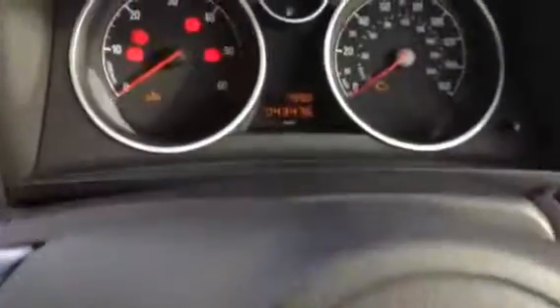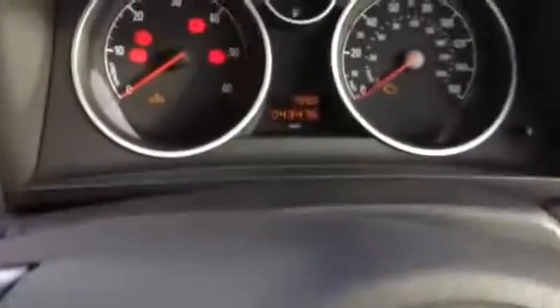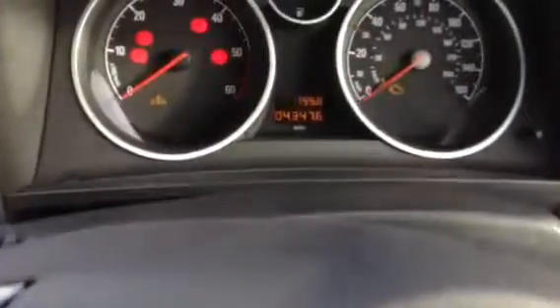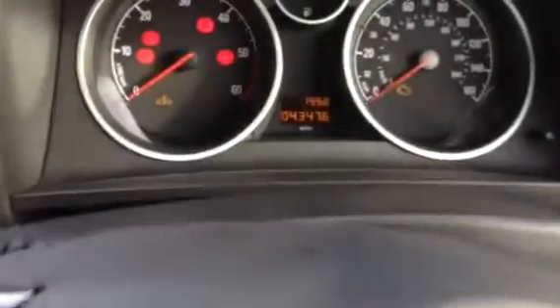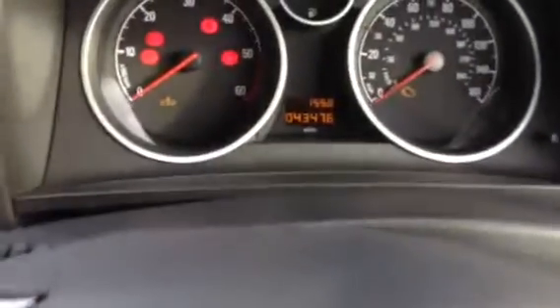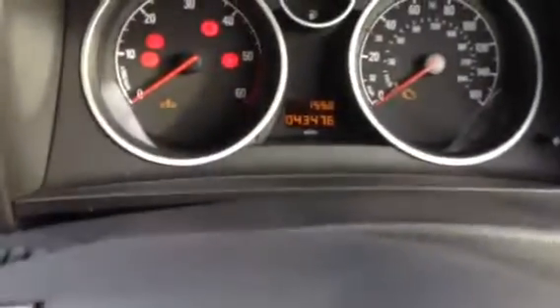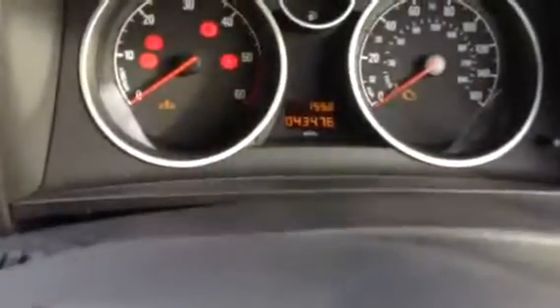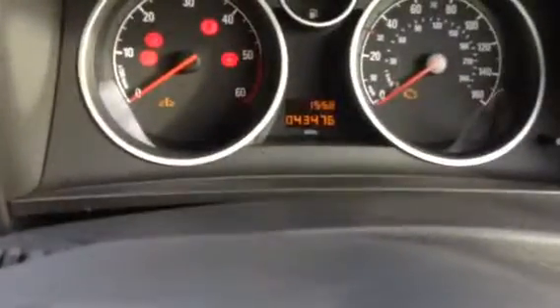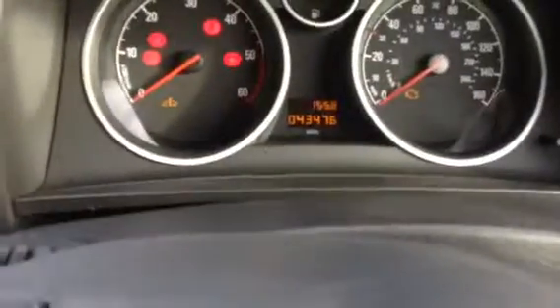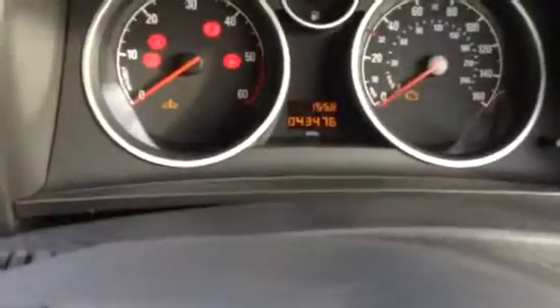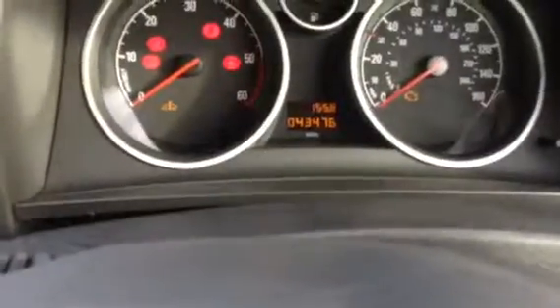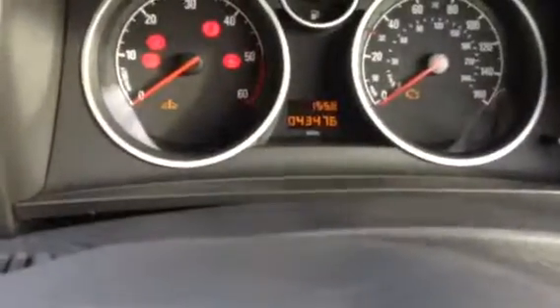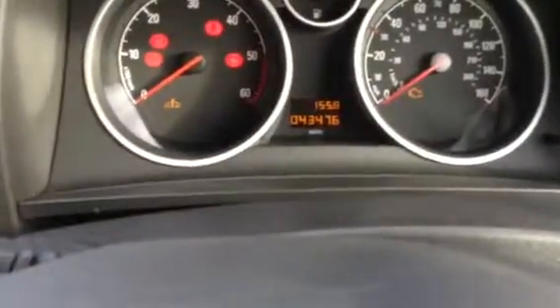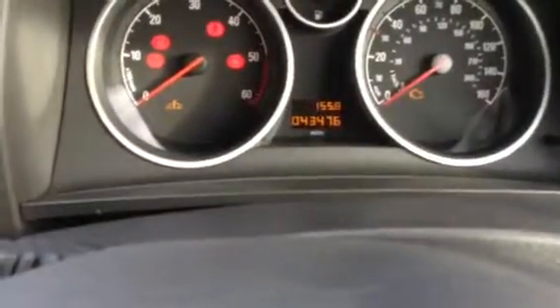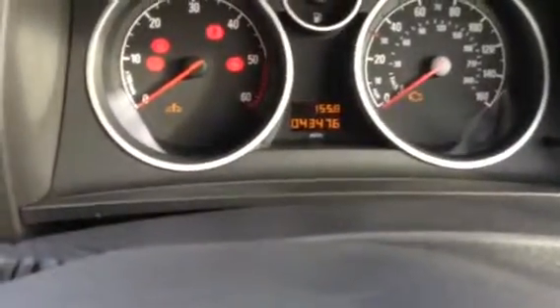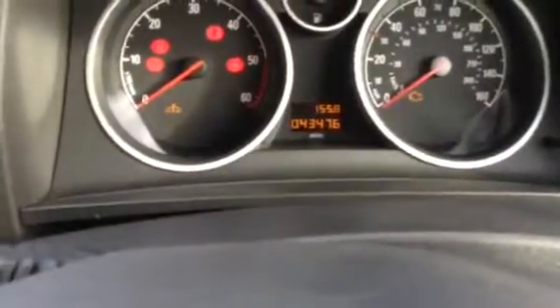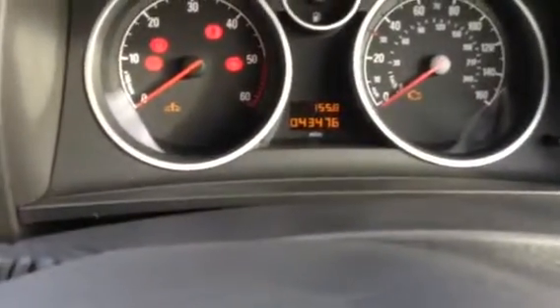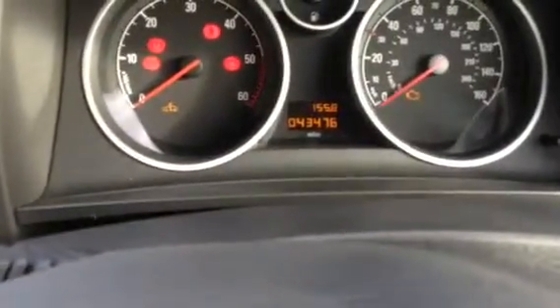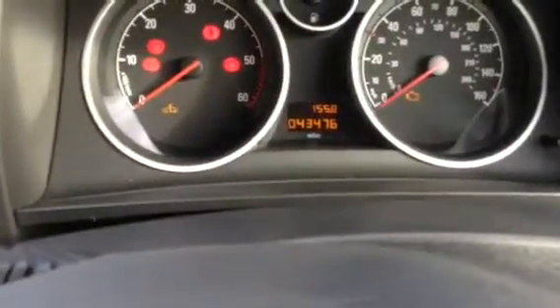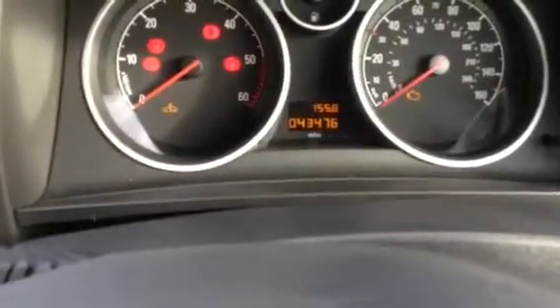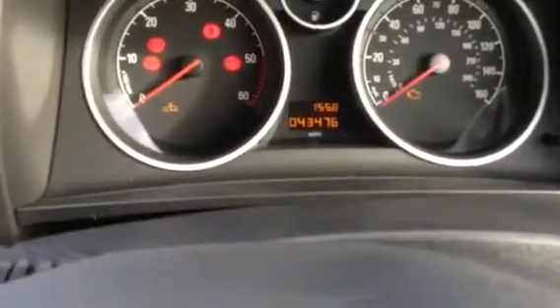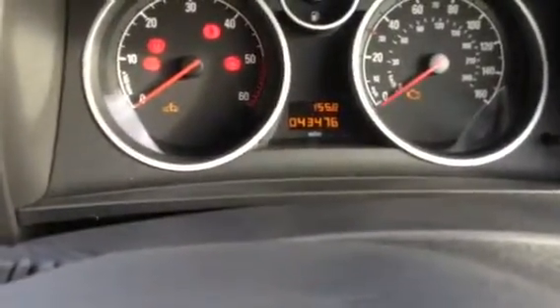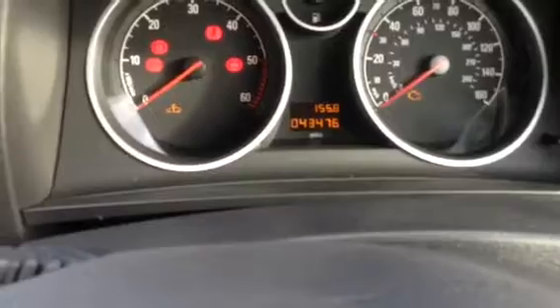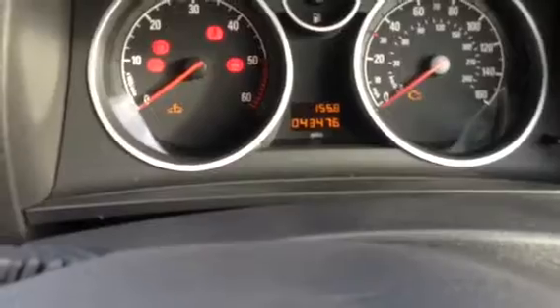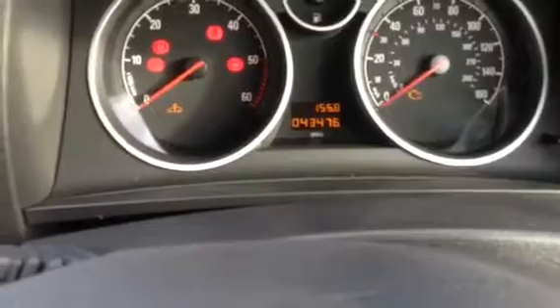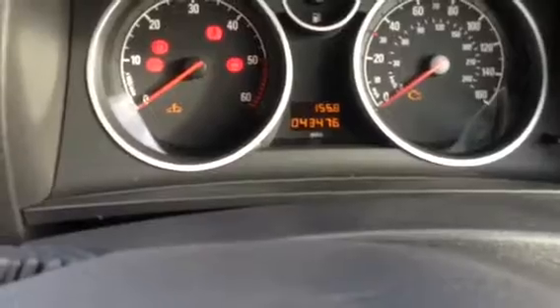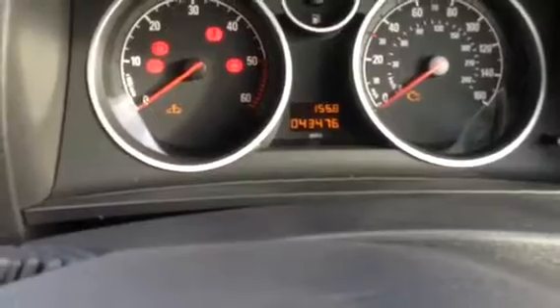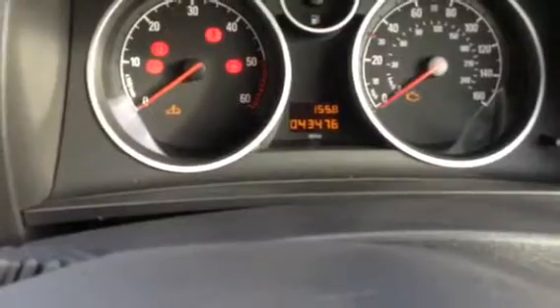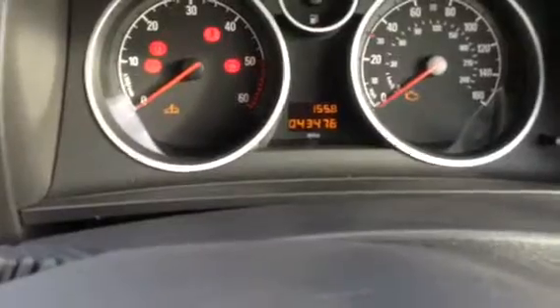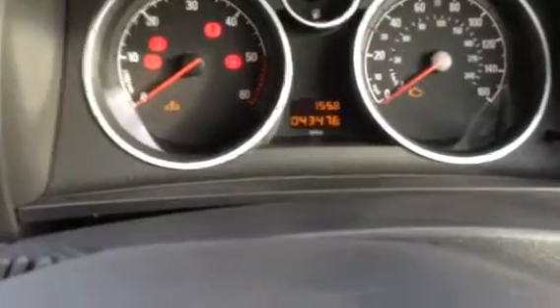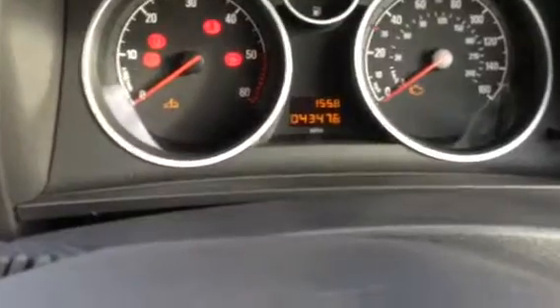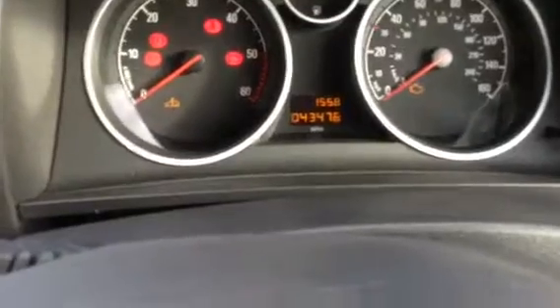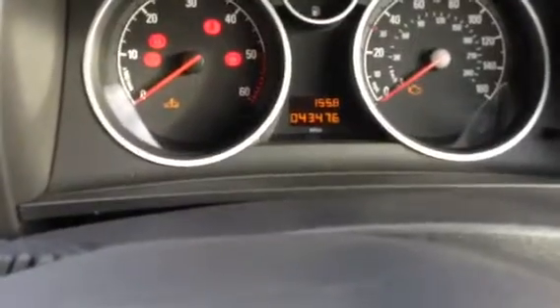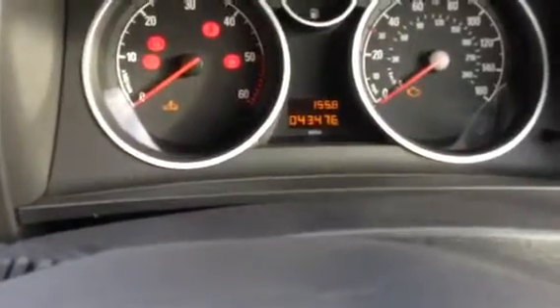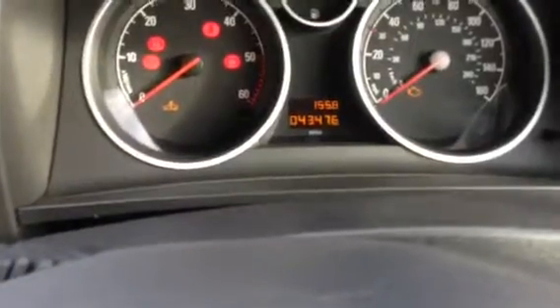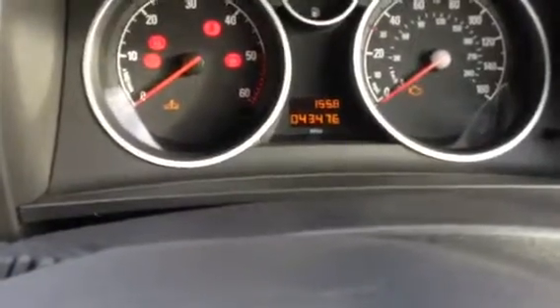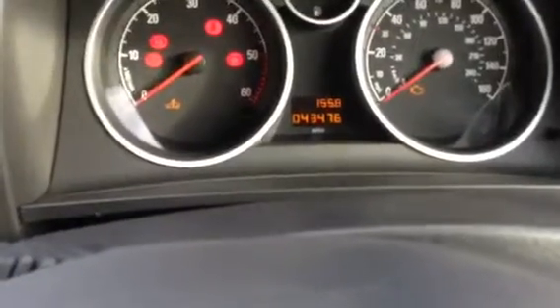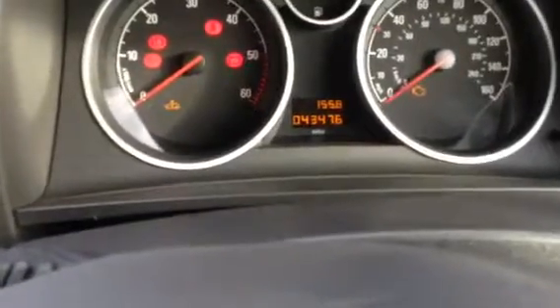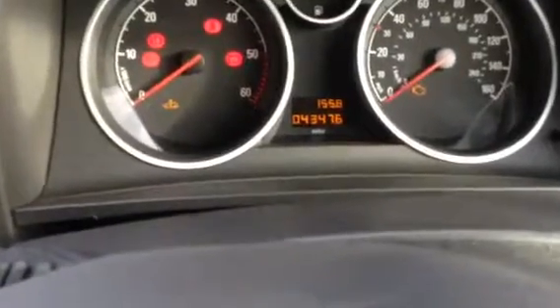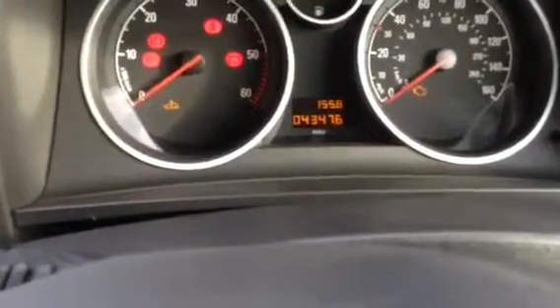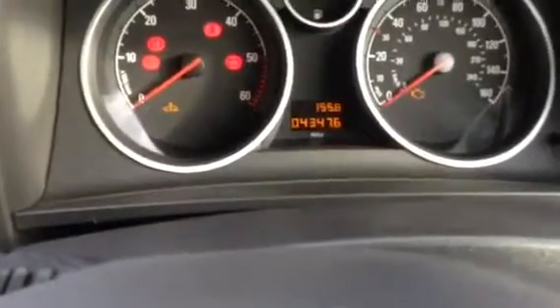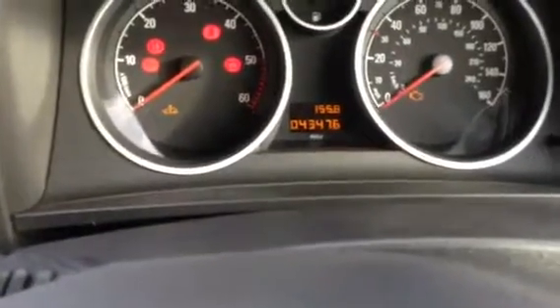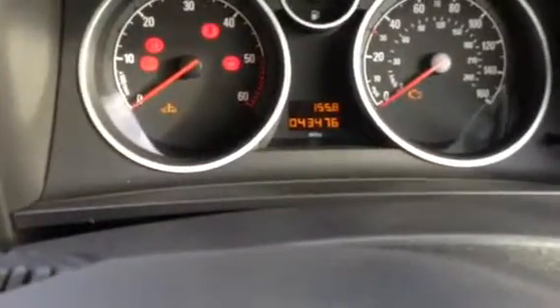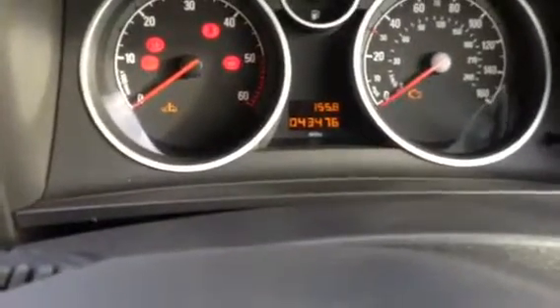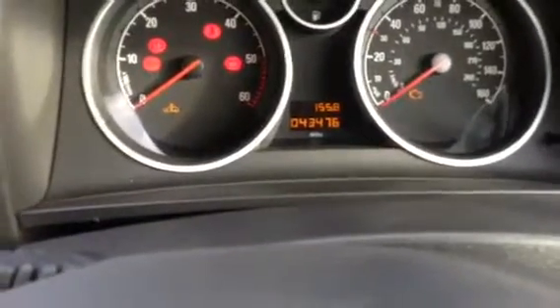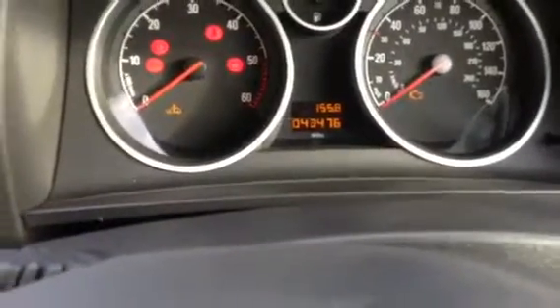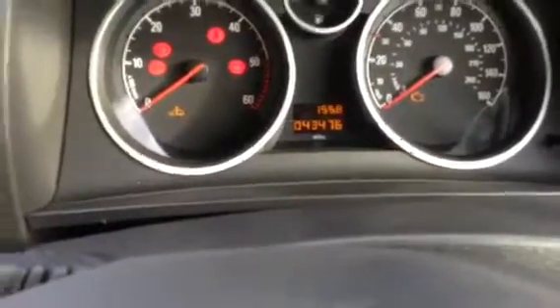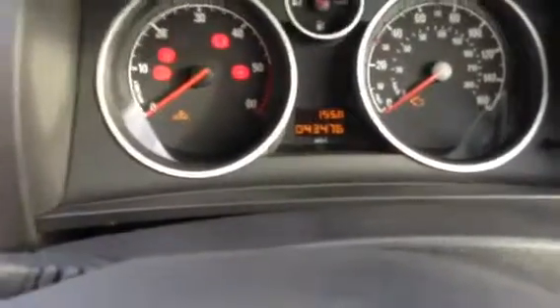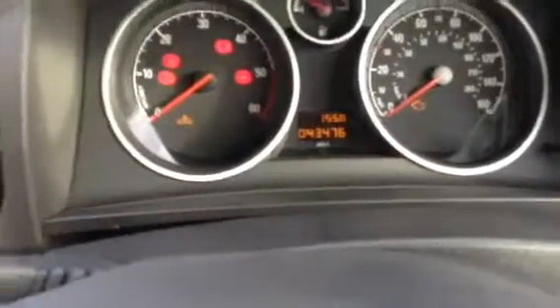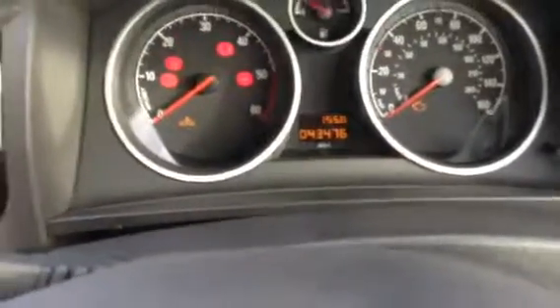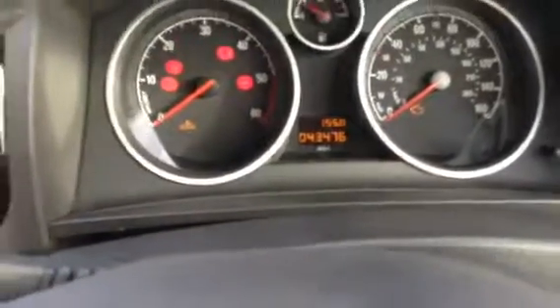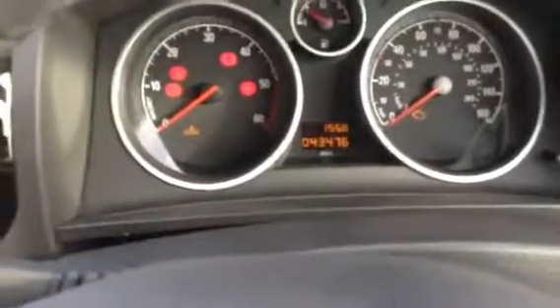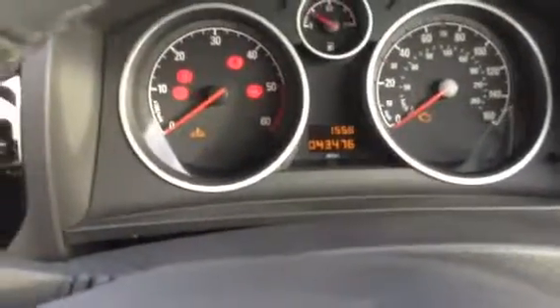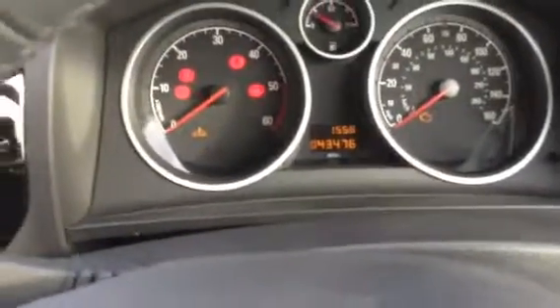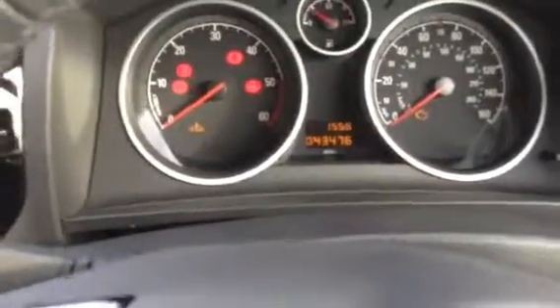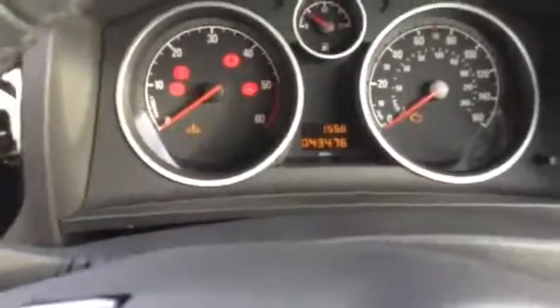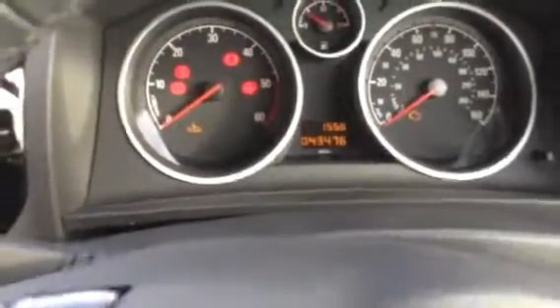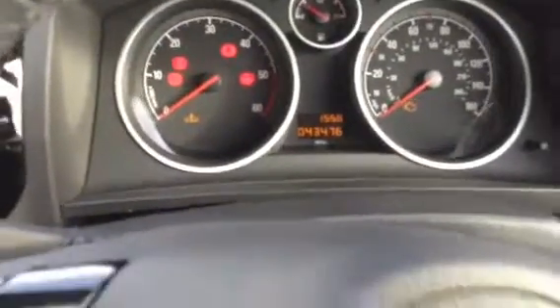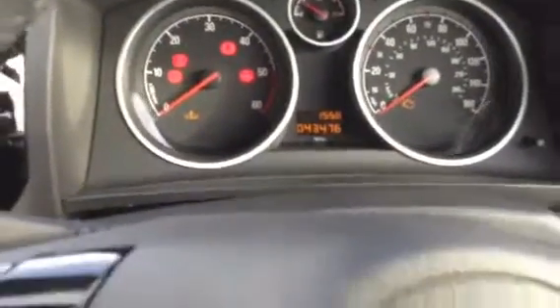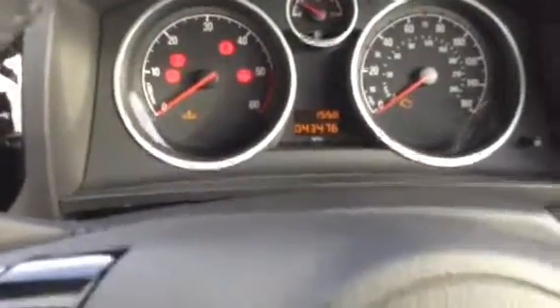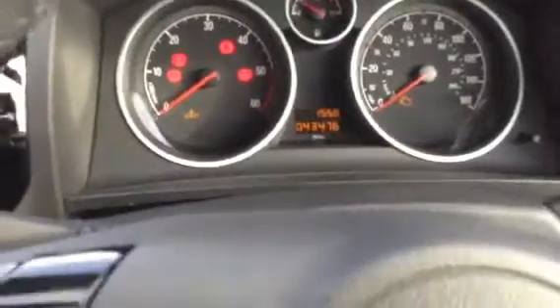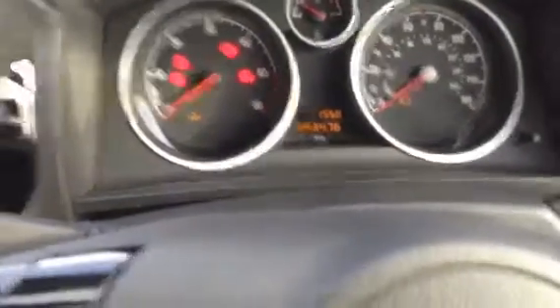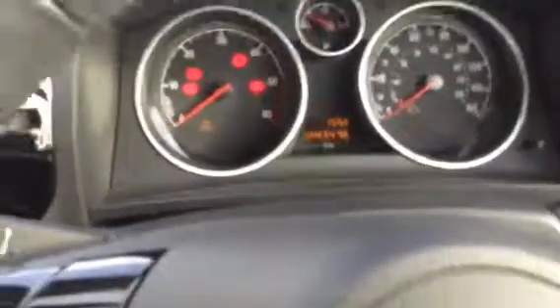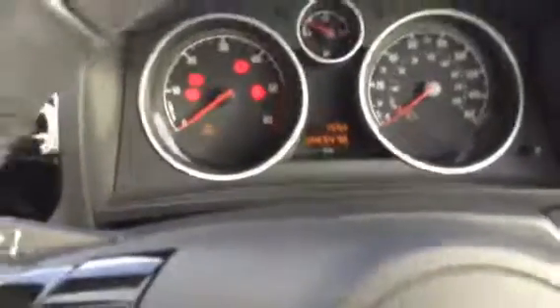Finally, on the clock you can see it's only done 43,476 miles, which is really low especially for a diesel.